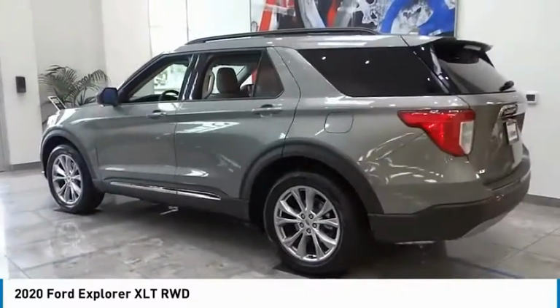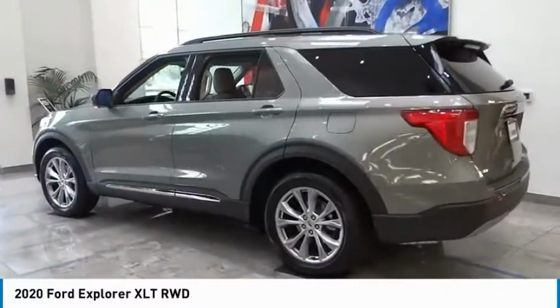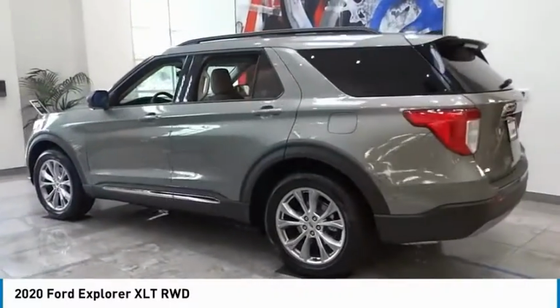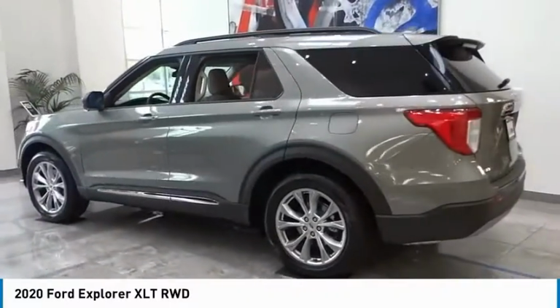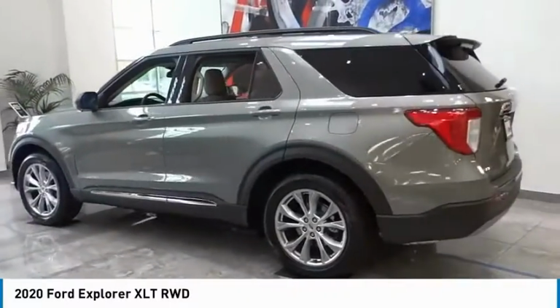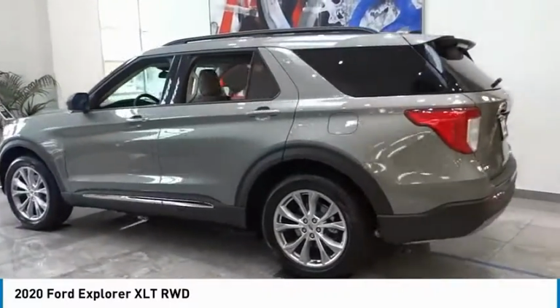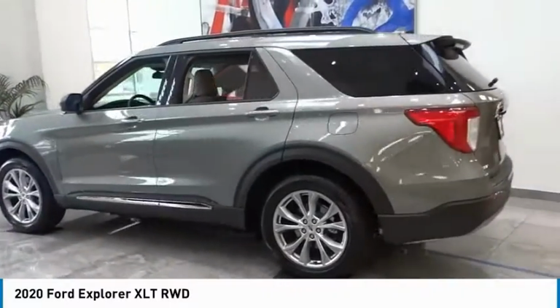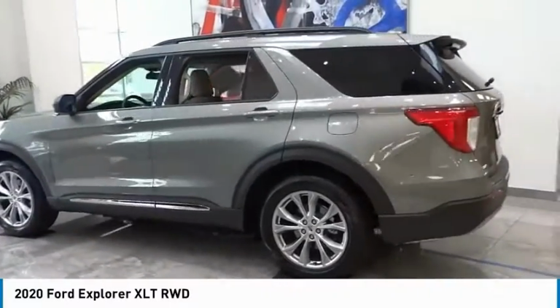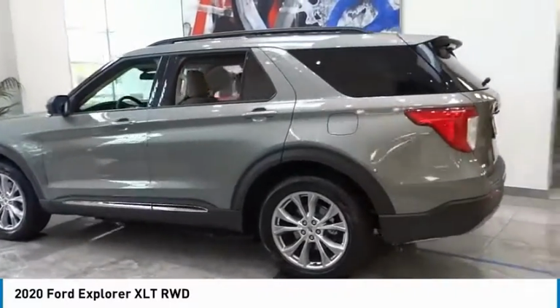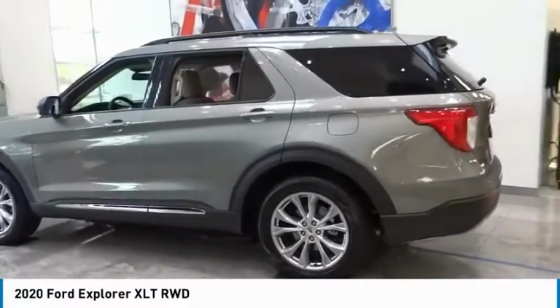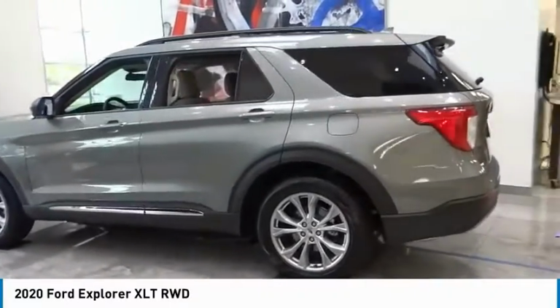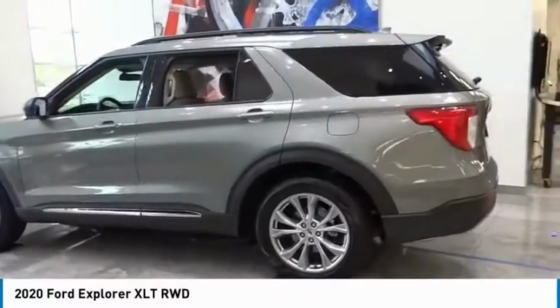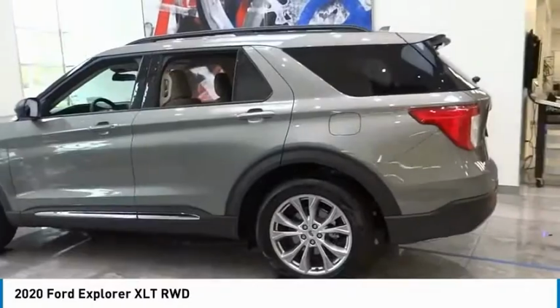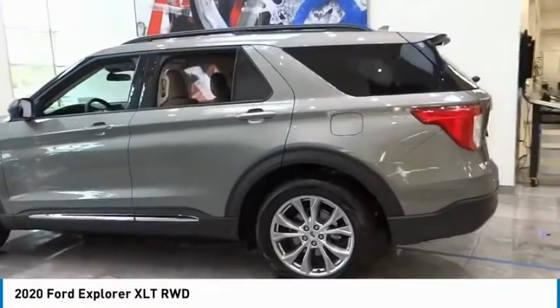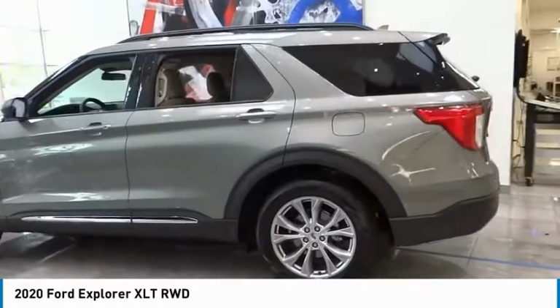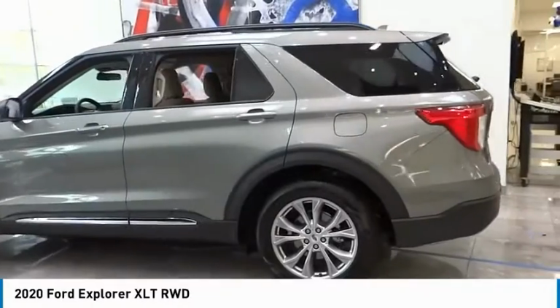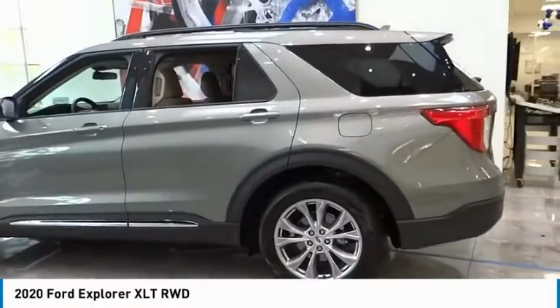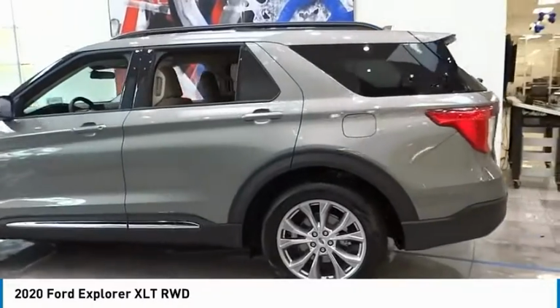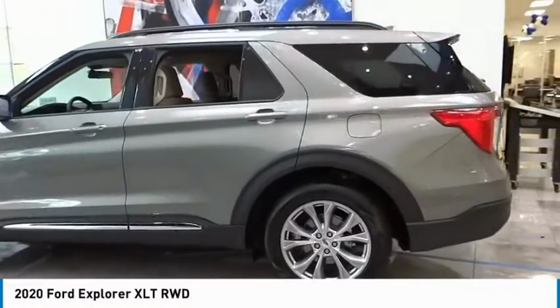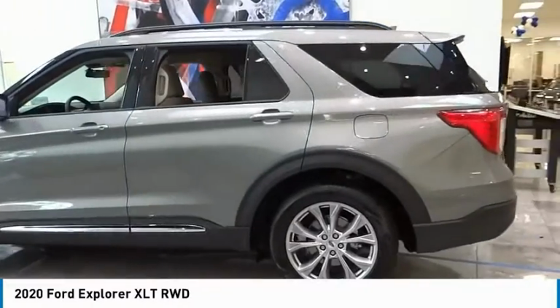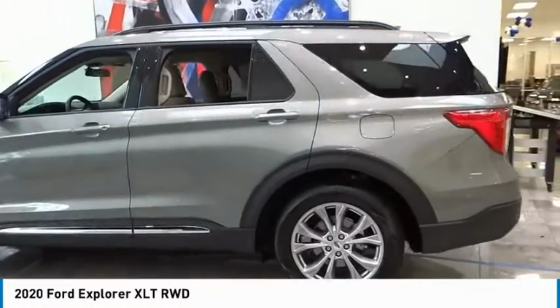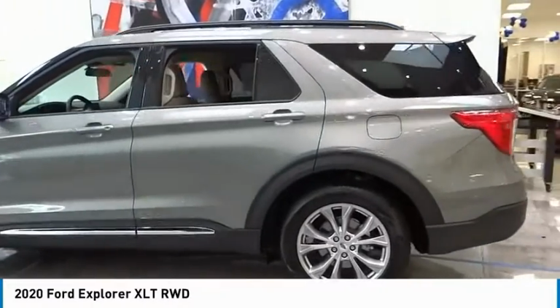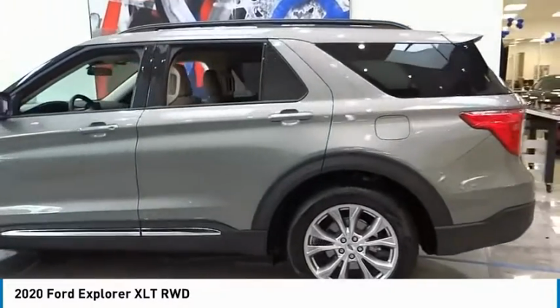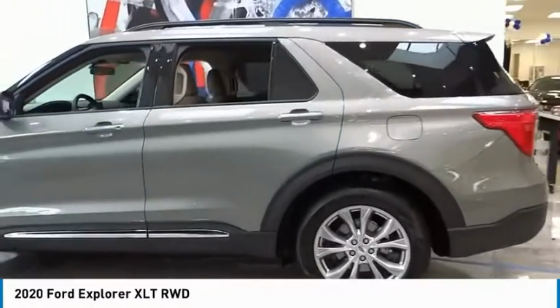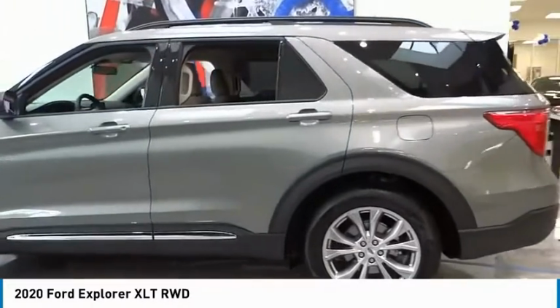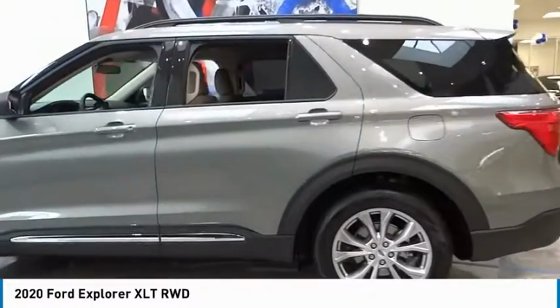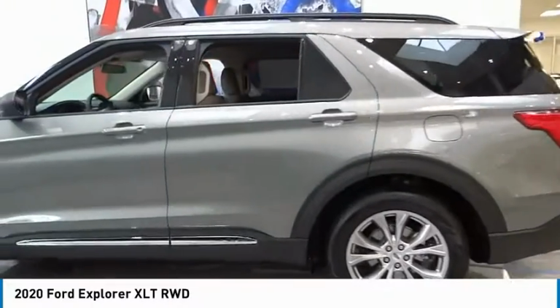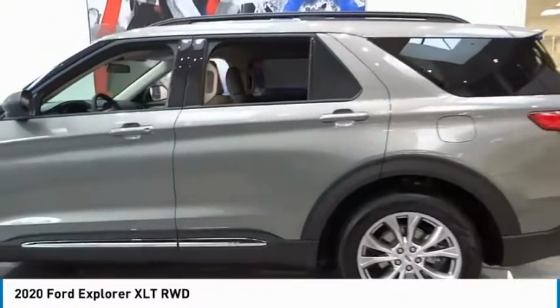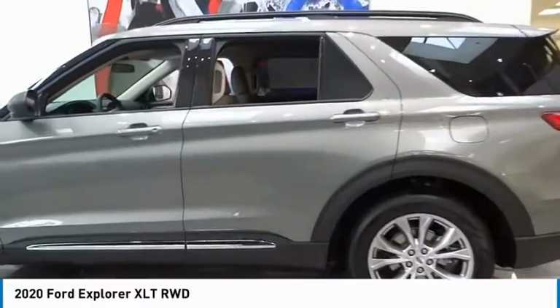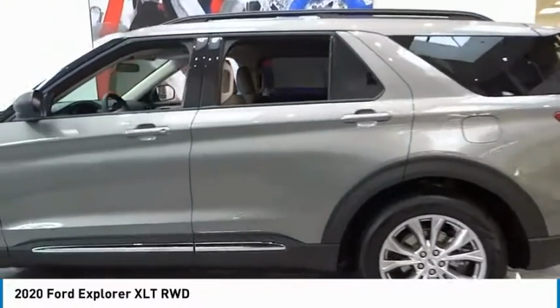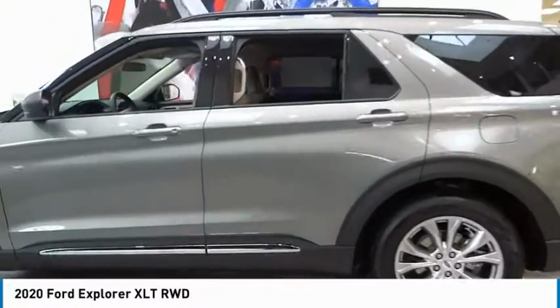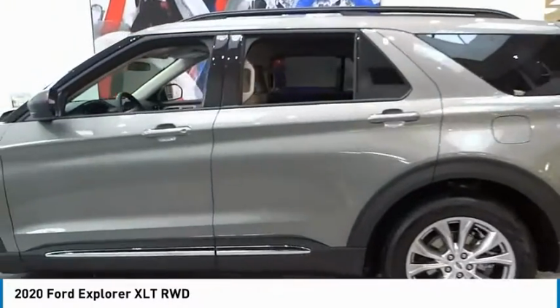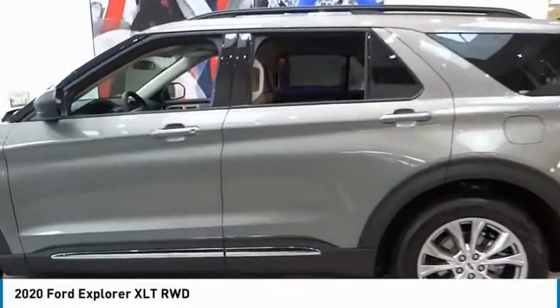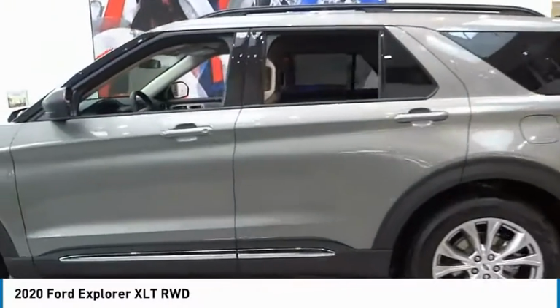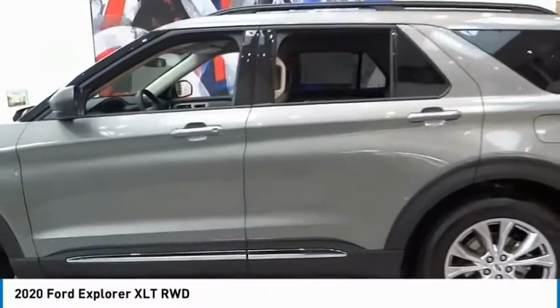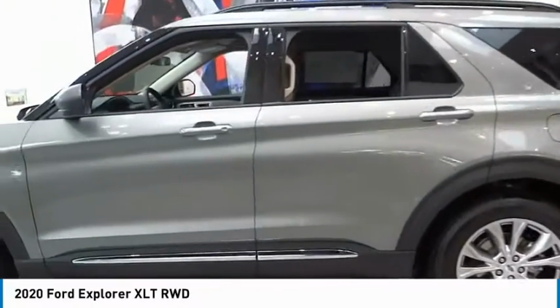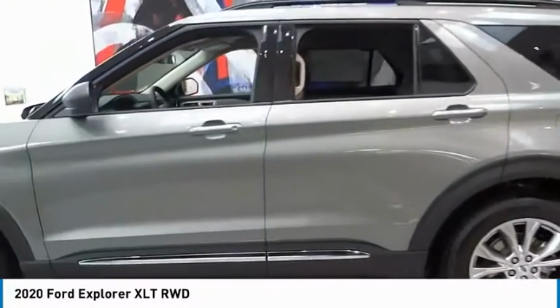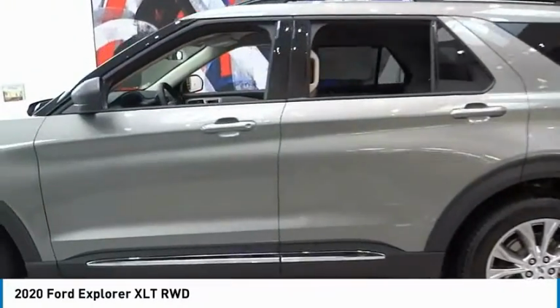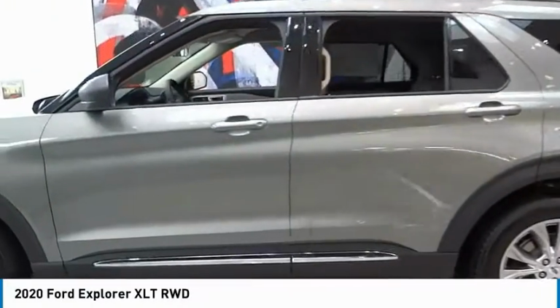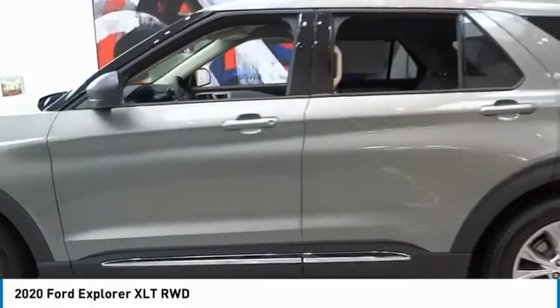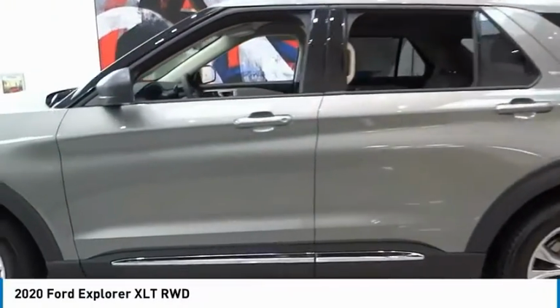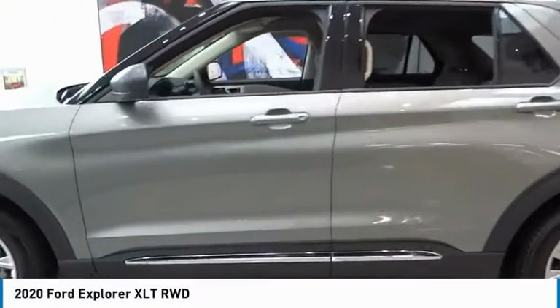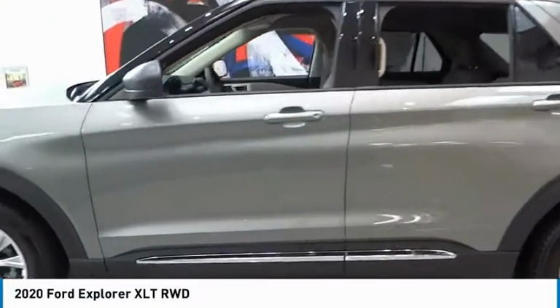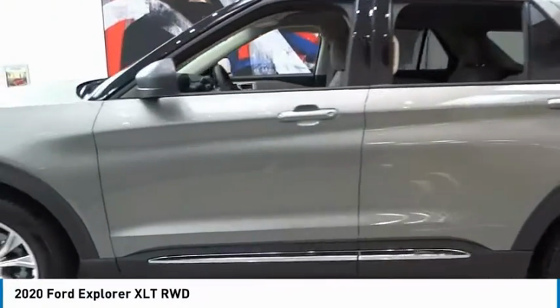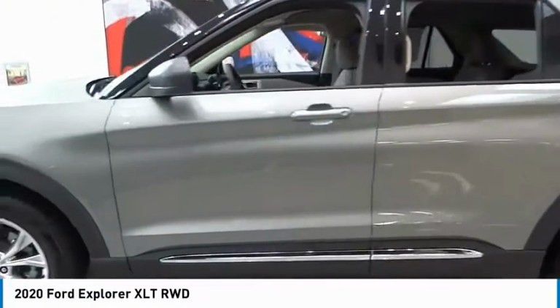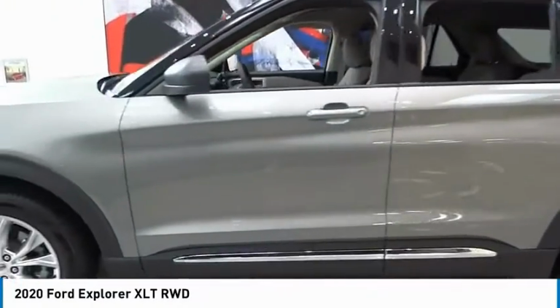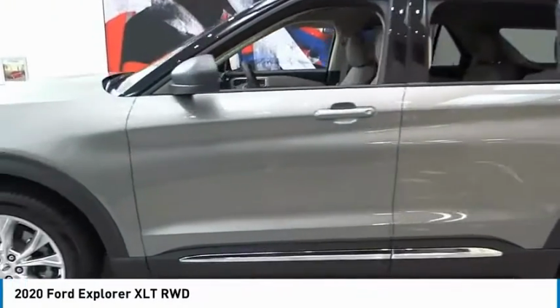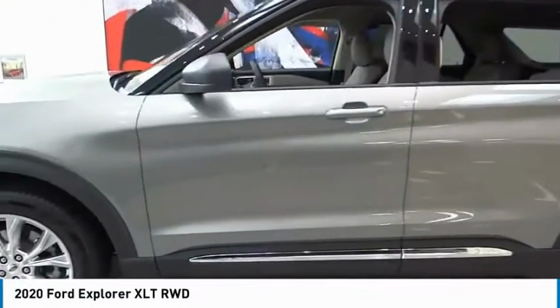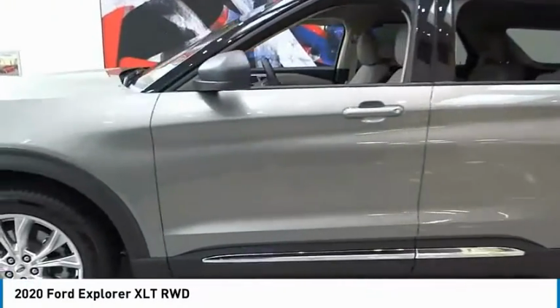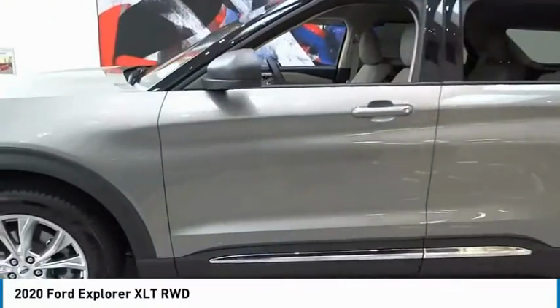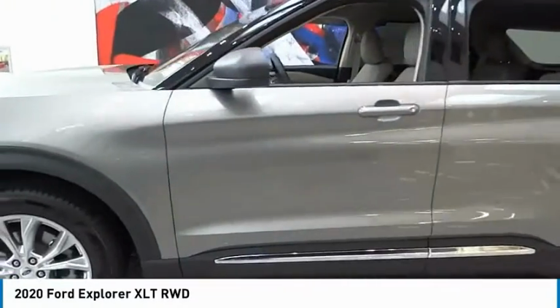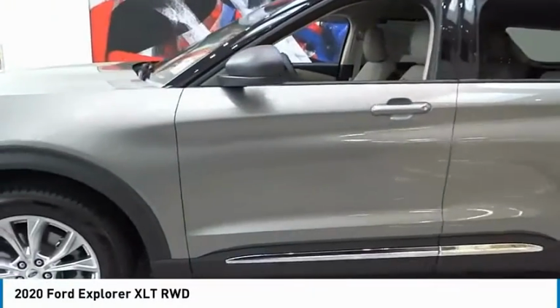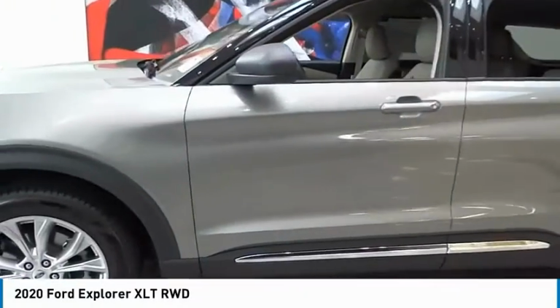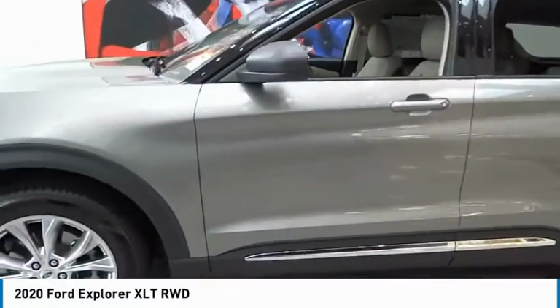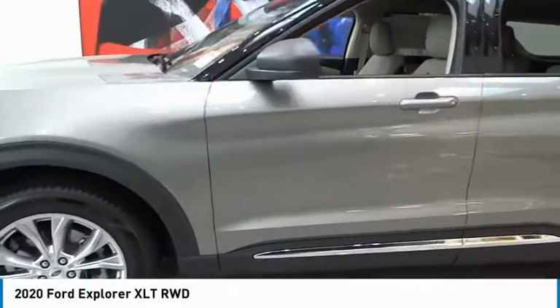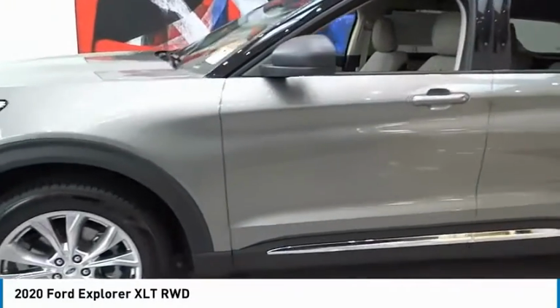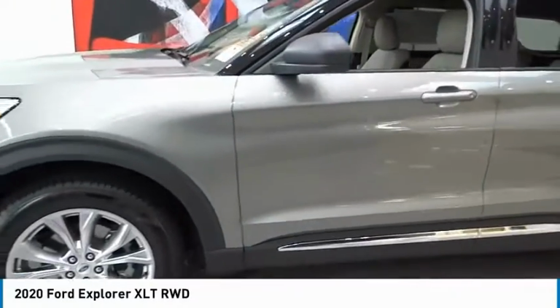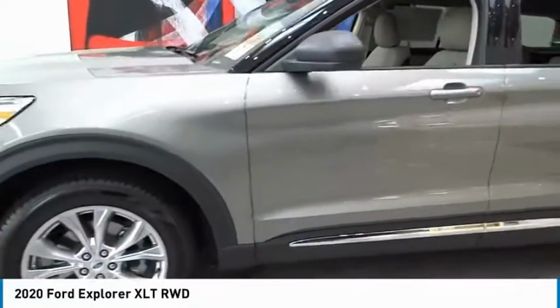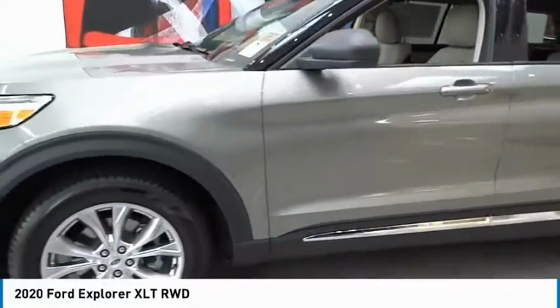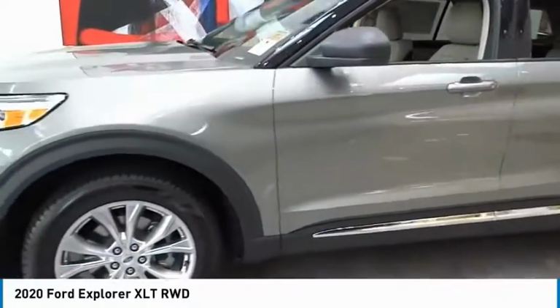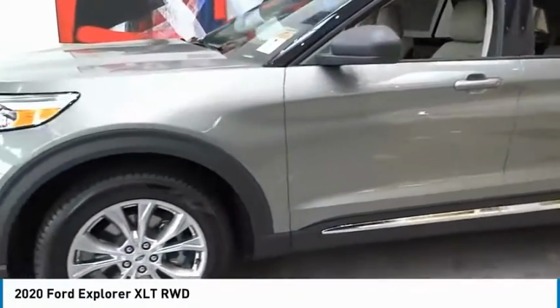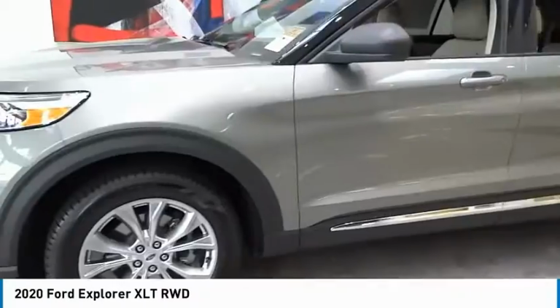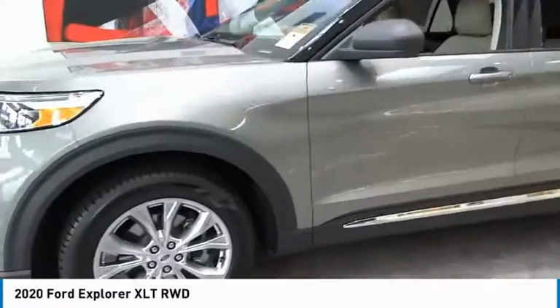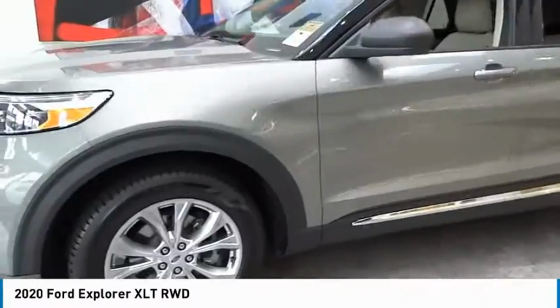Four wheel disc brakes. Rear window defroster. Rear window wiper. This beauty is sure to make you the talk of the neighborhood.